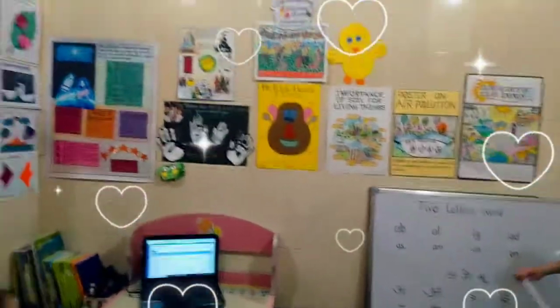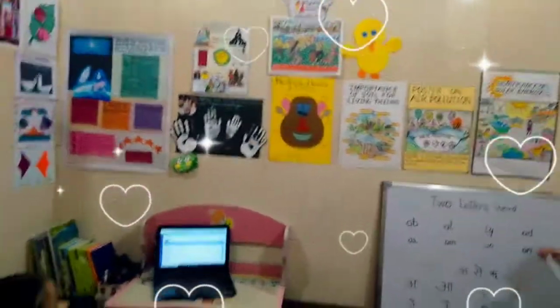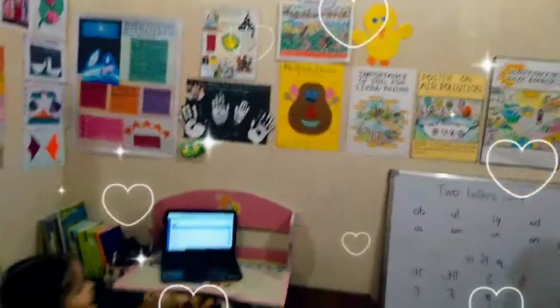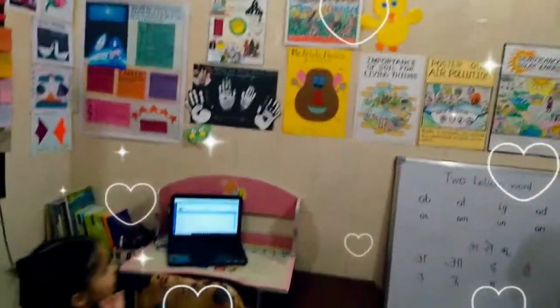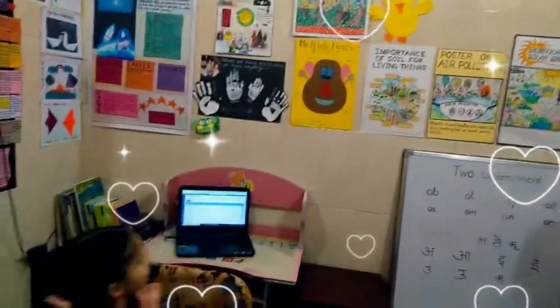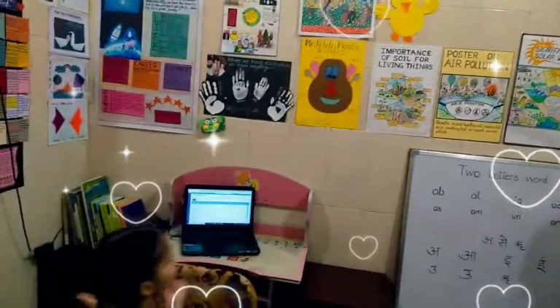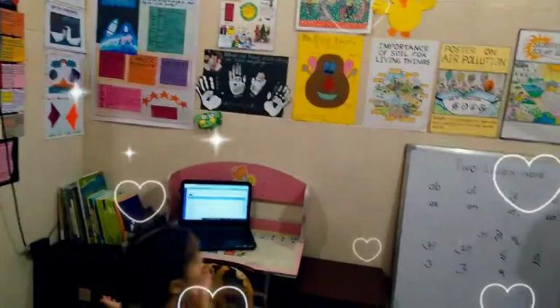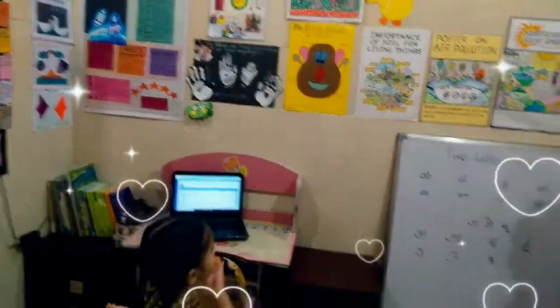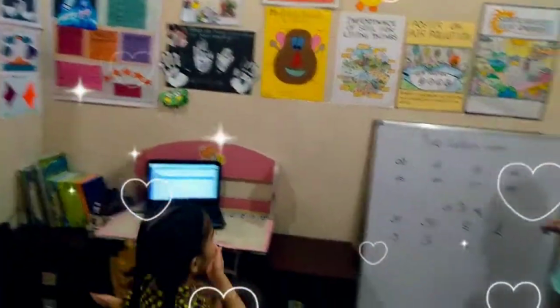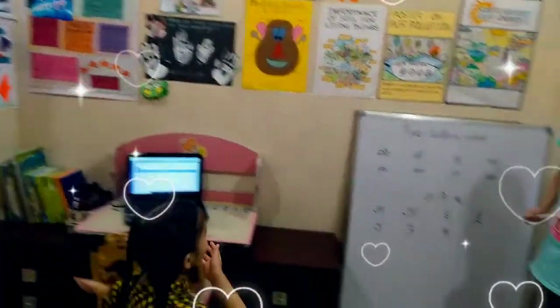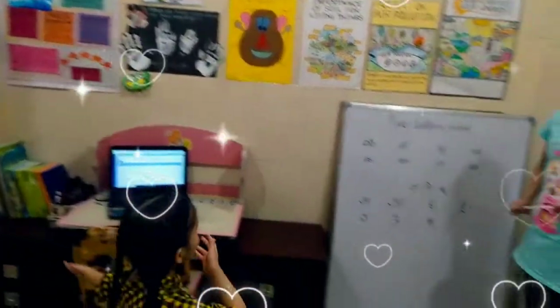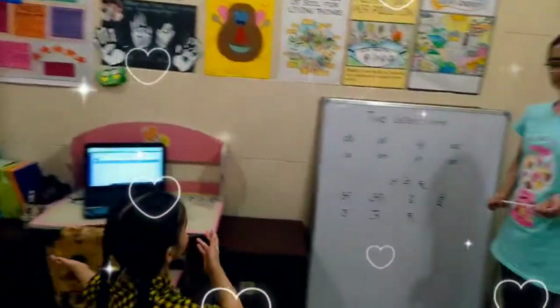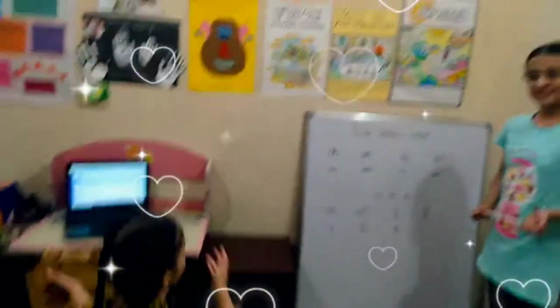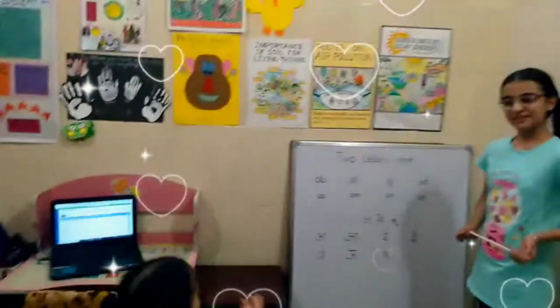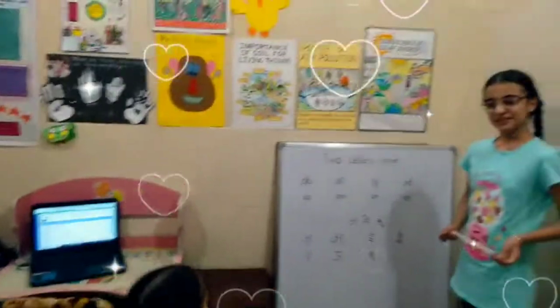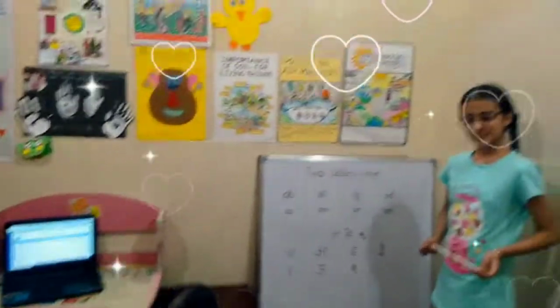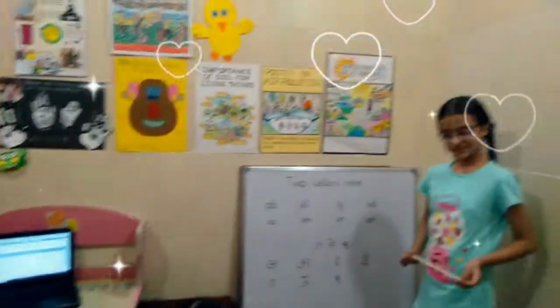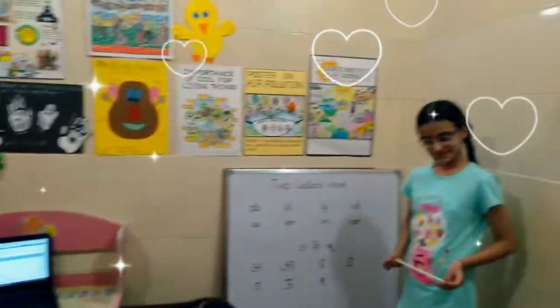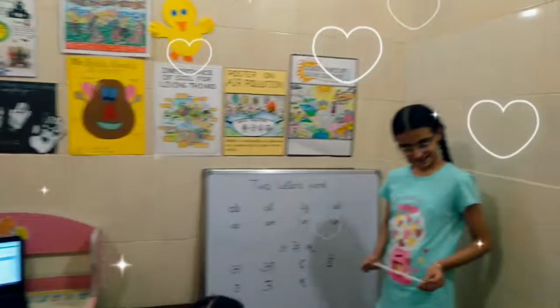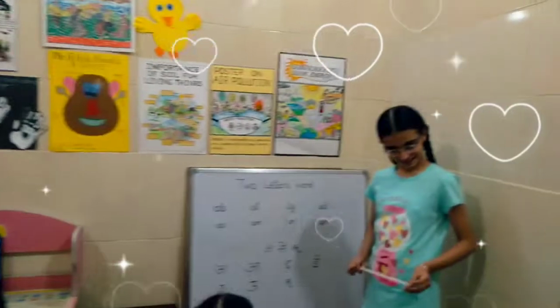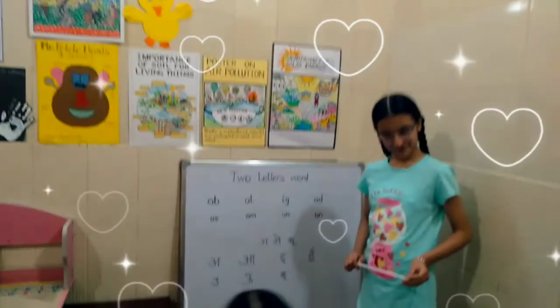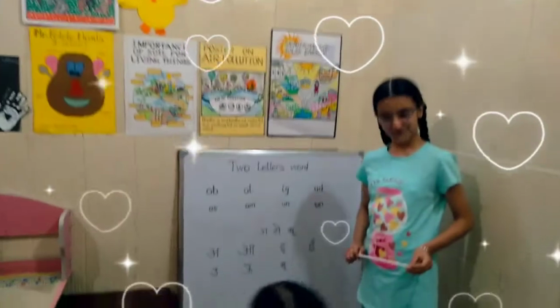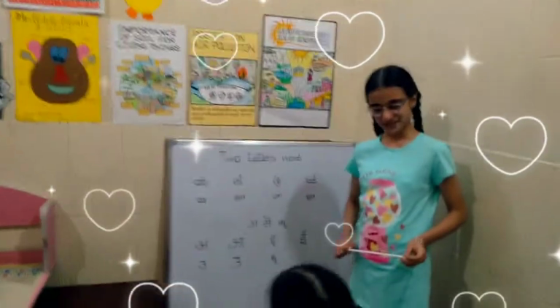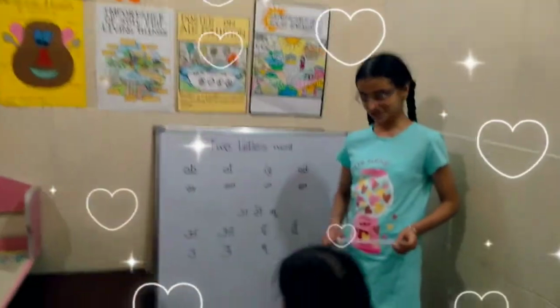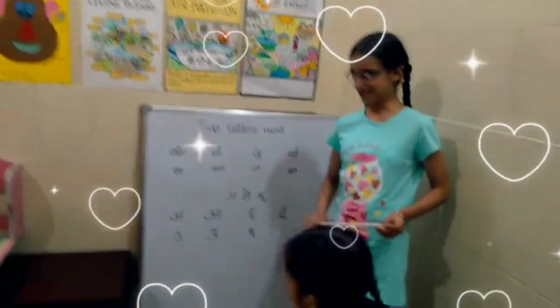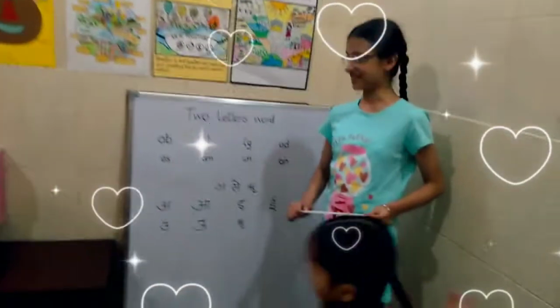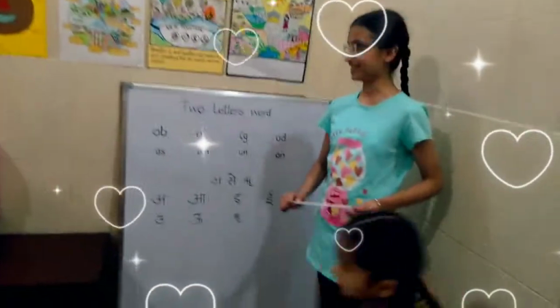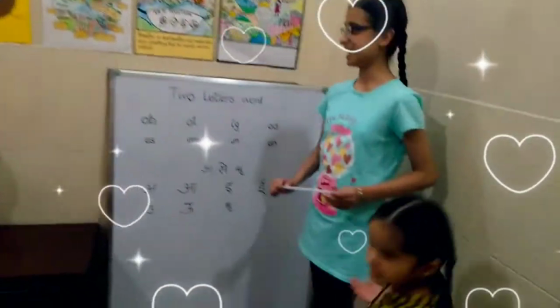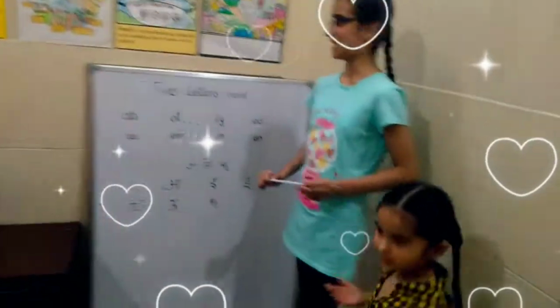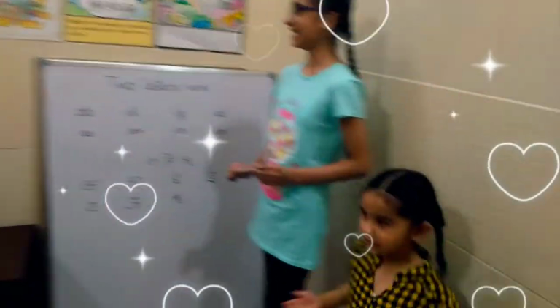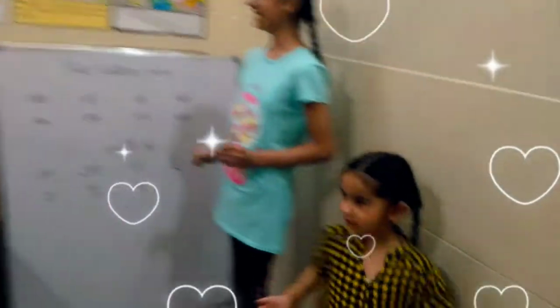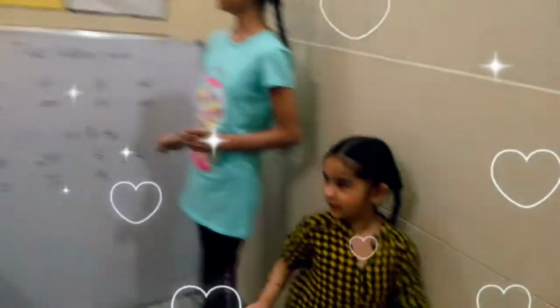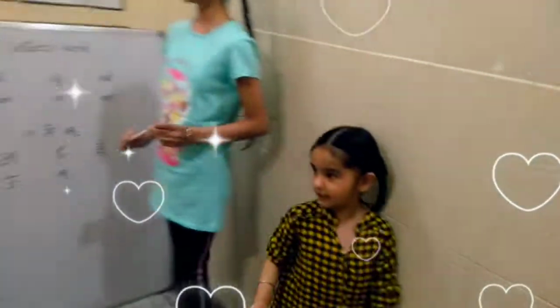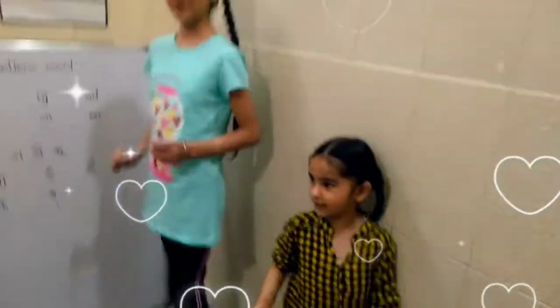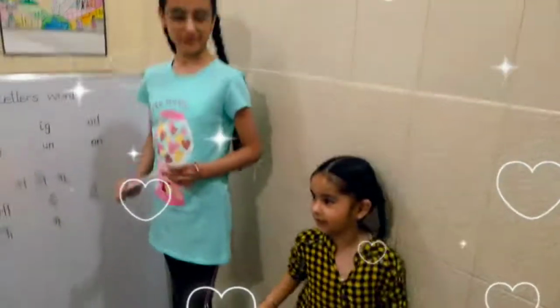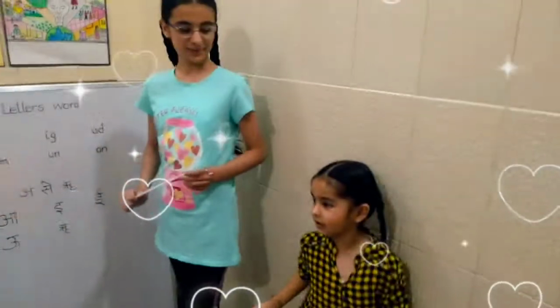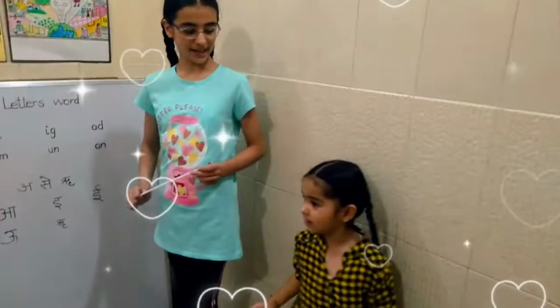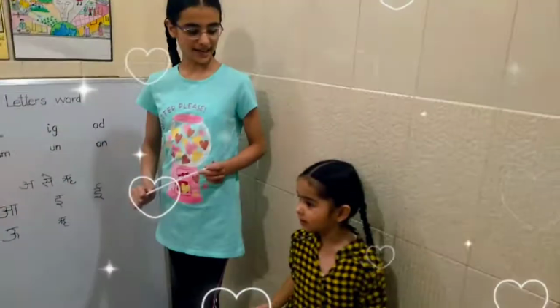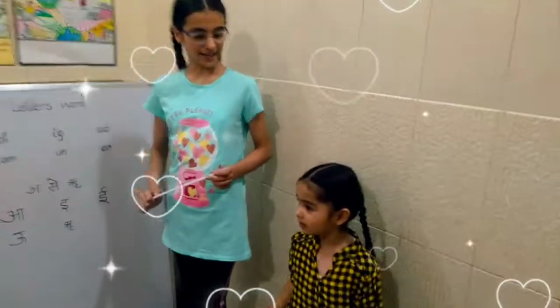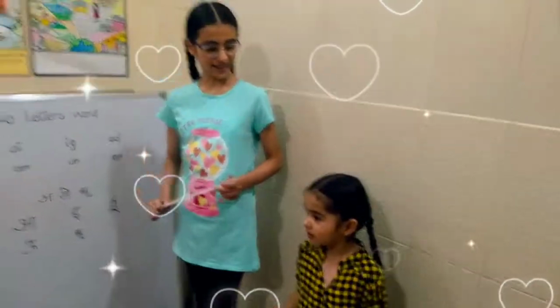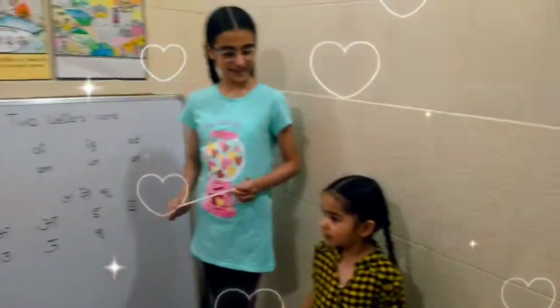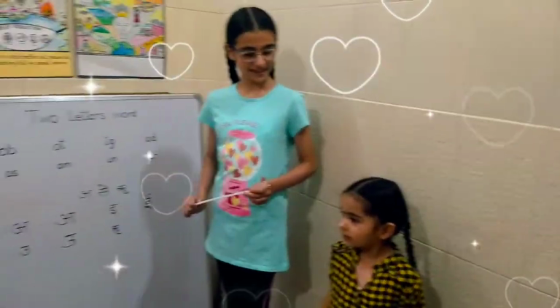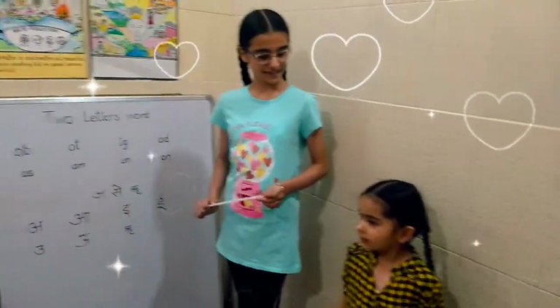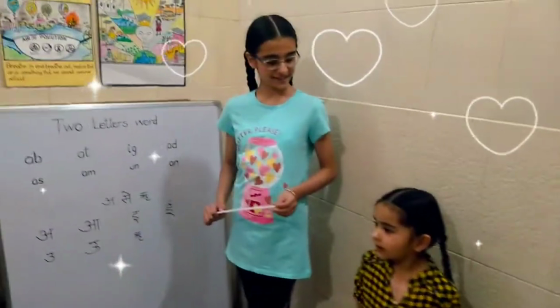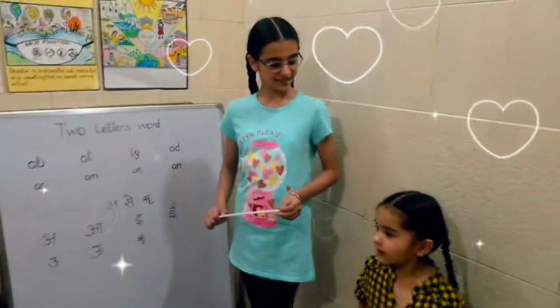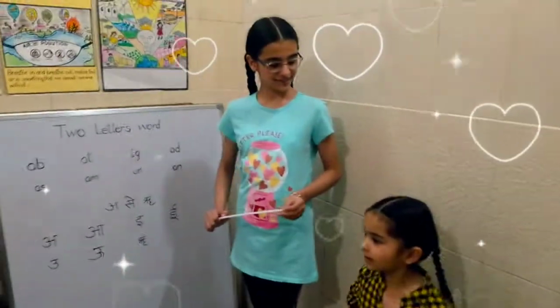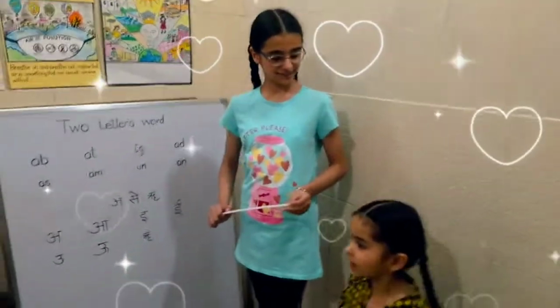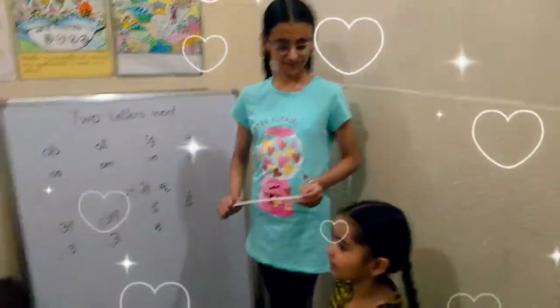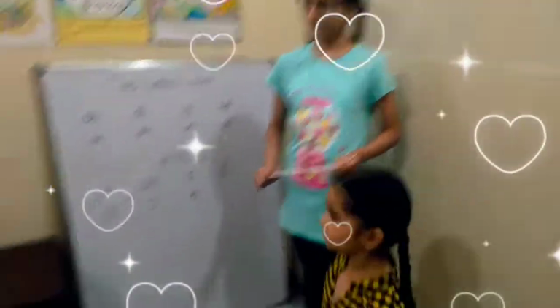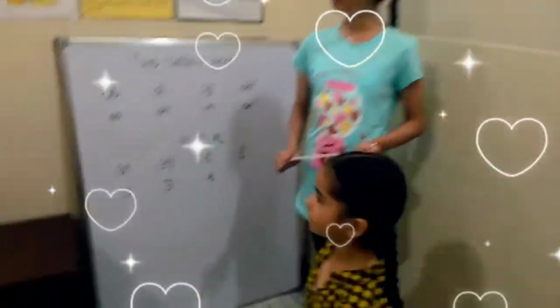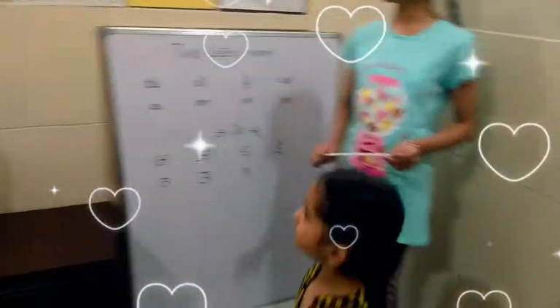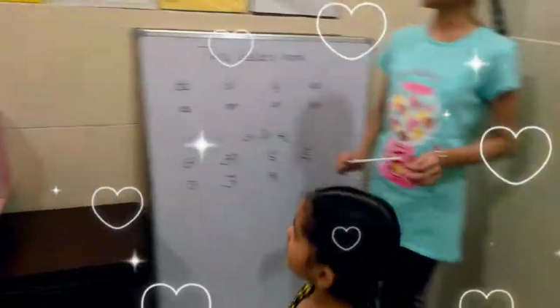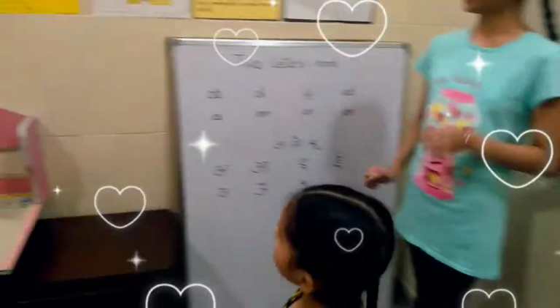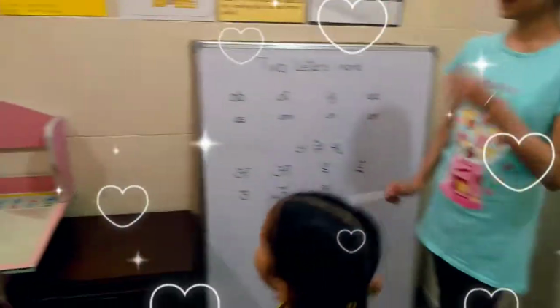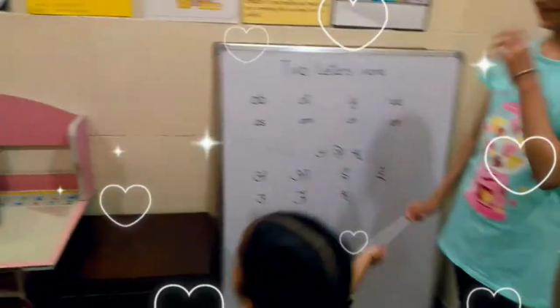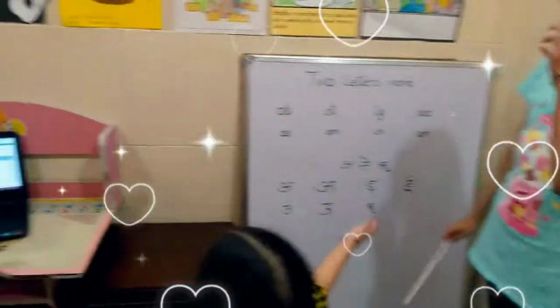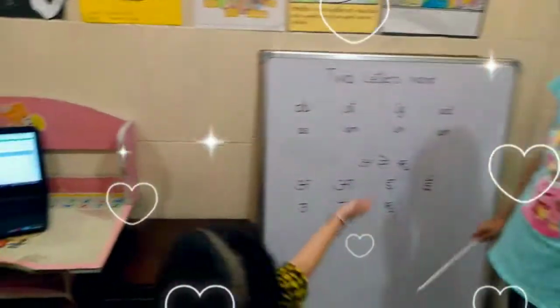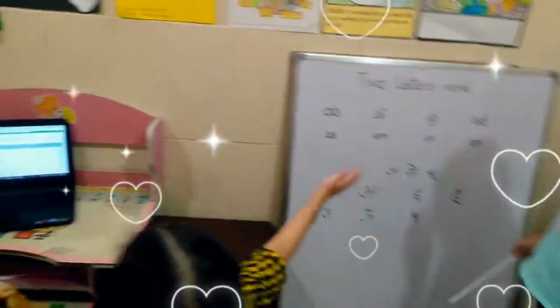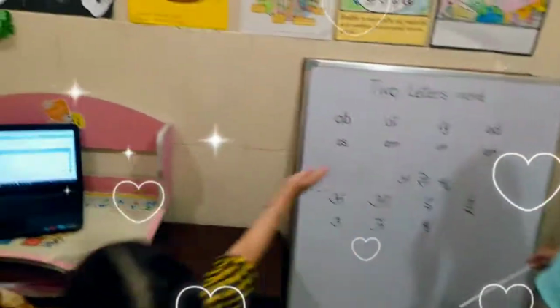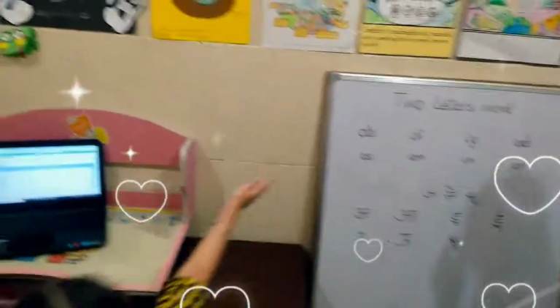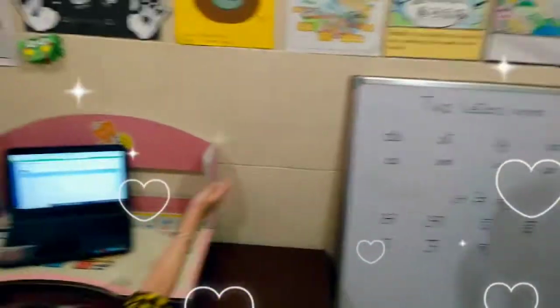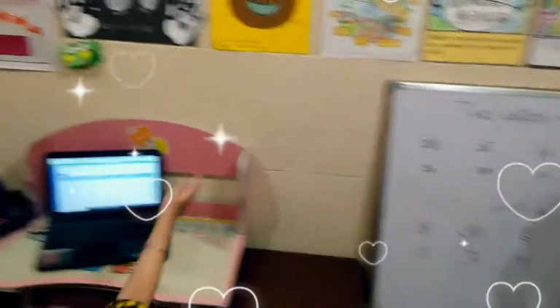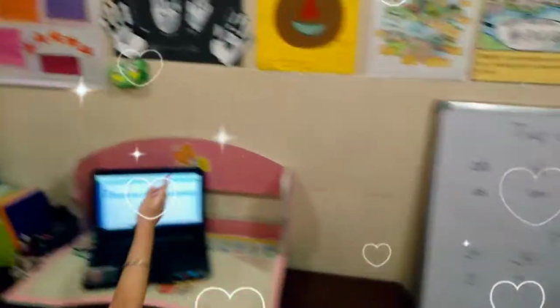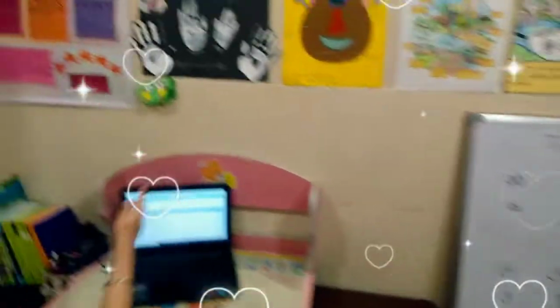There are pictures. We have made pictures. Here are sari pictures.